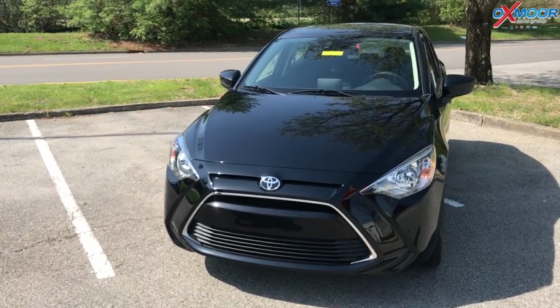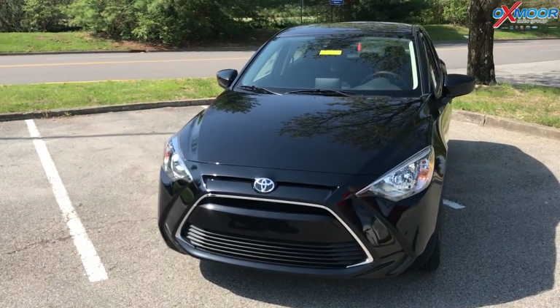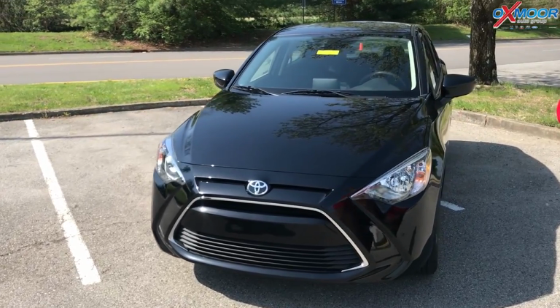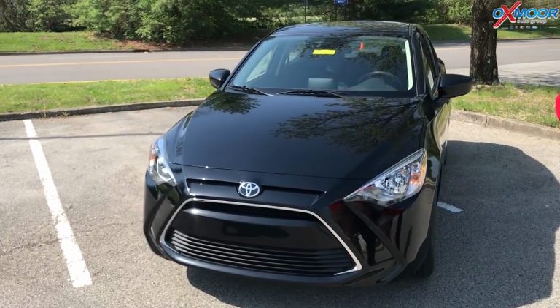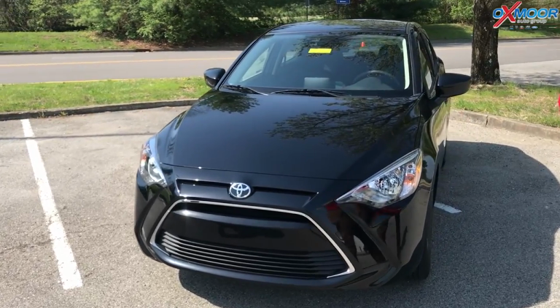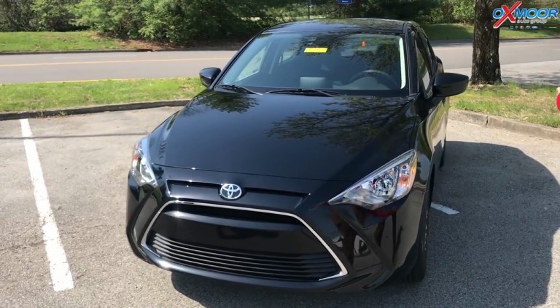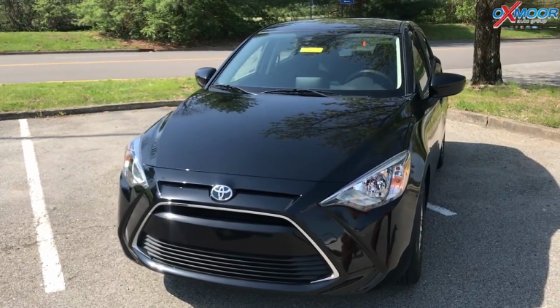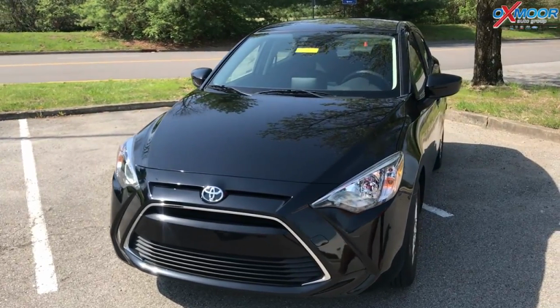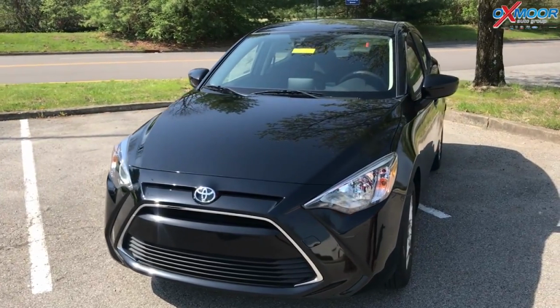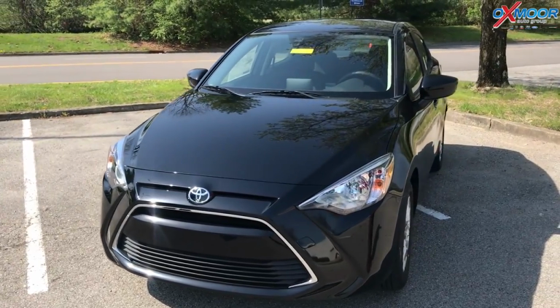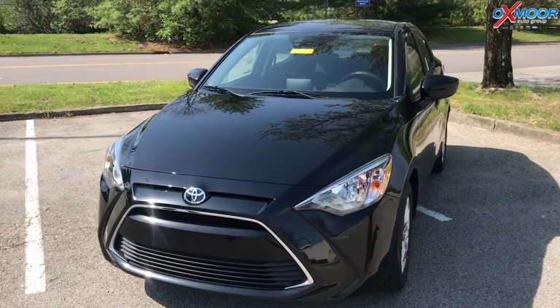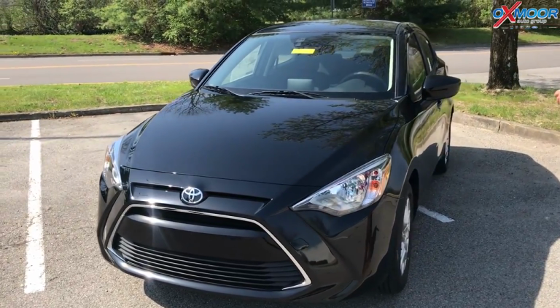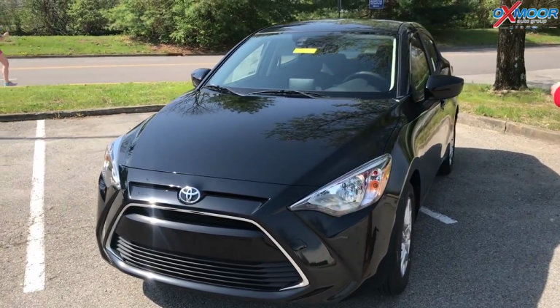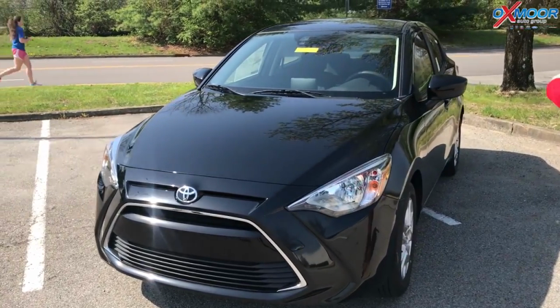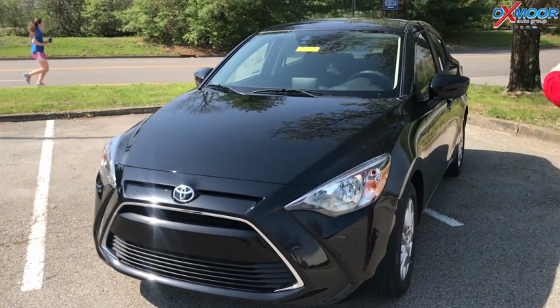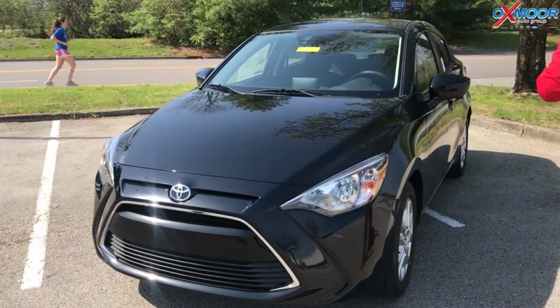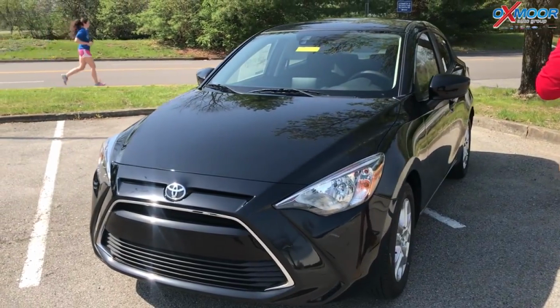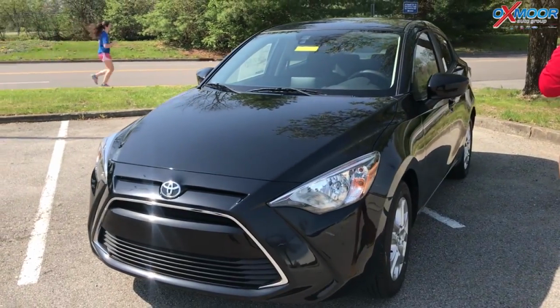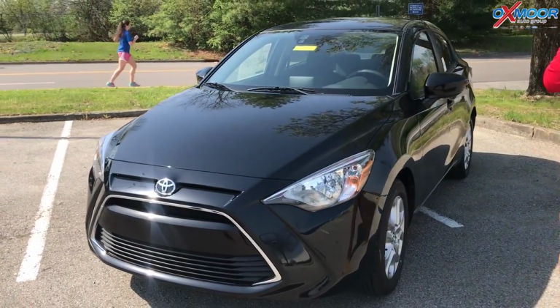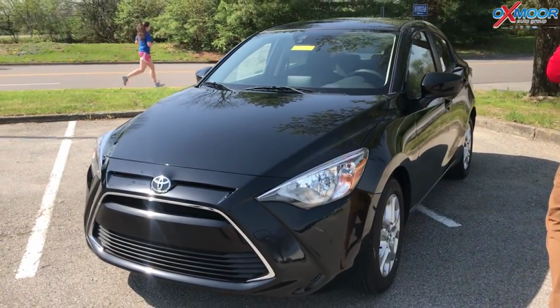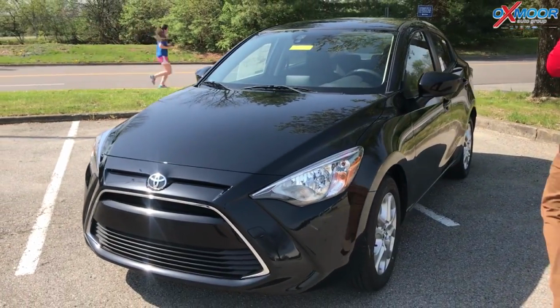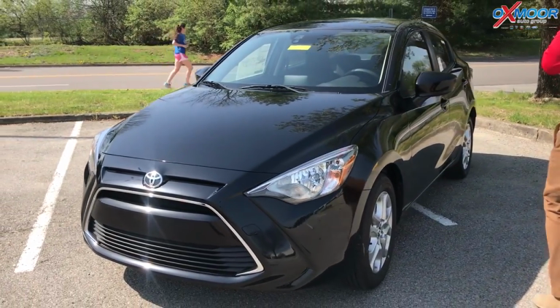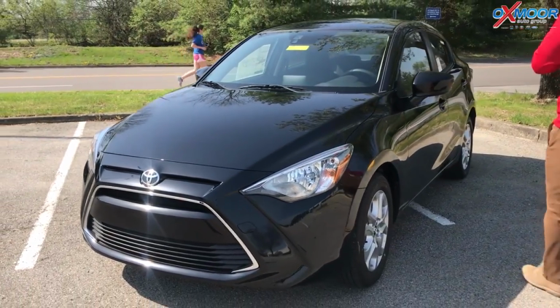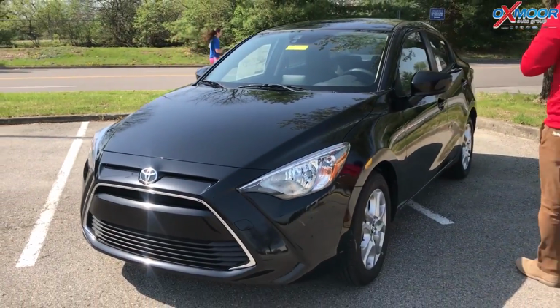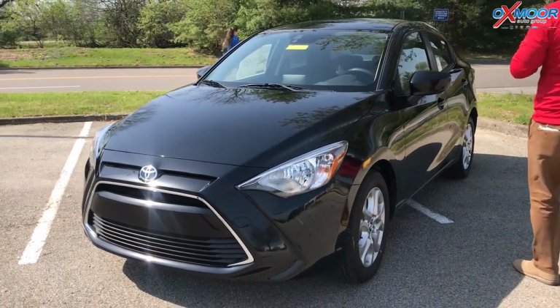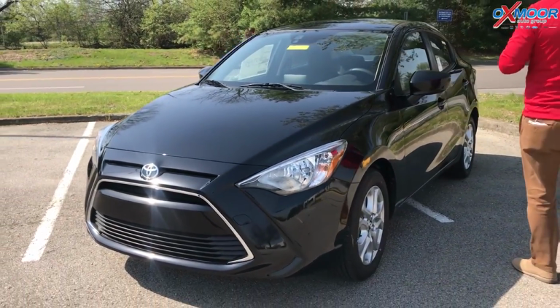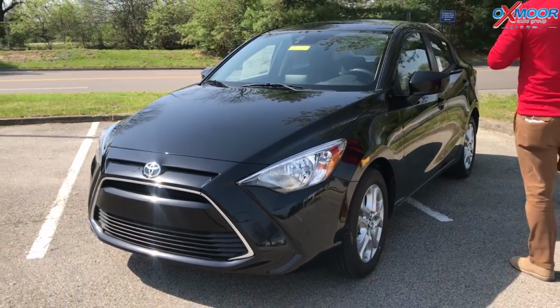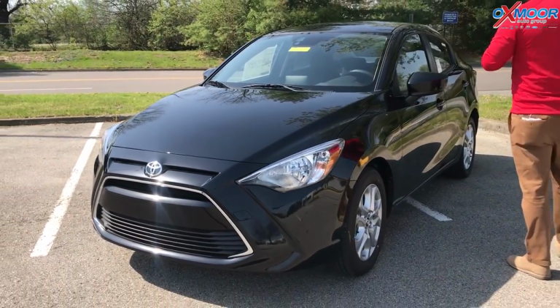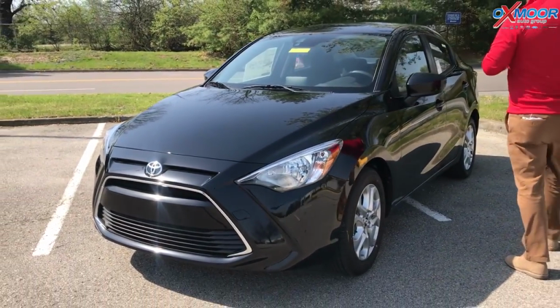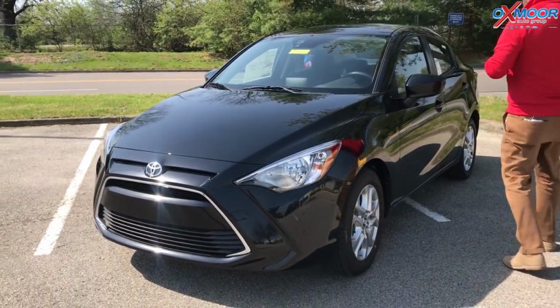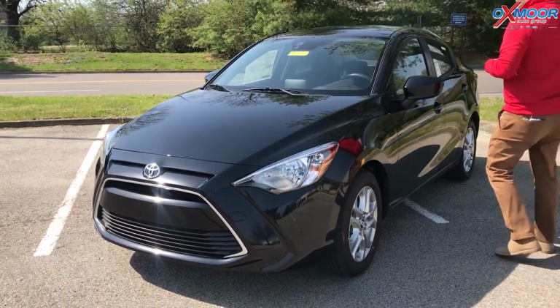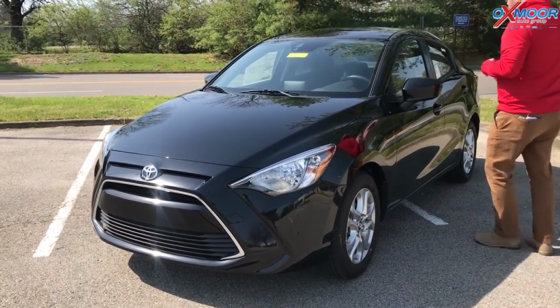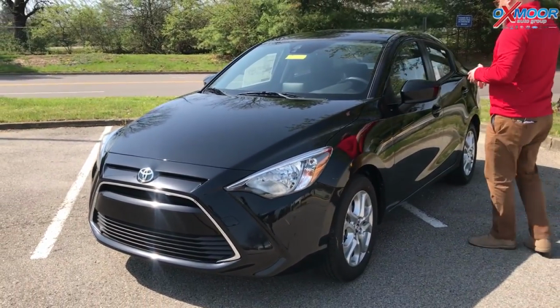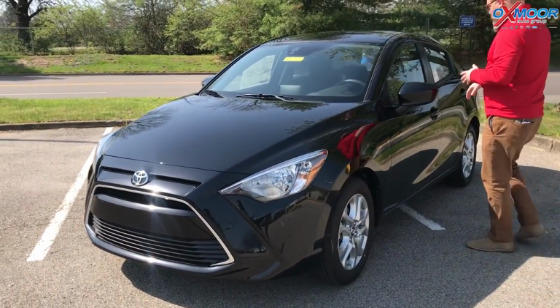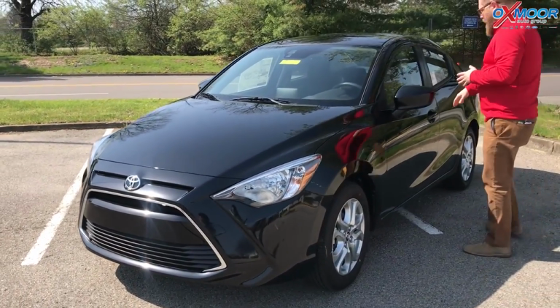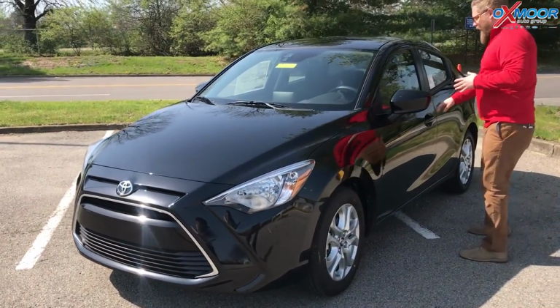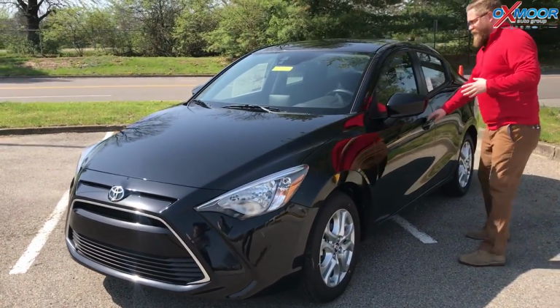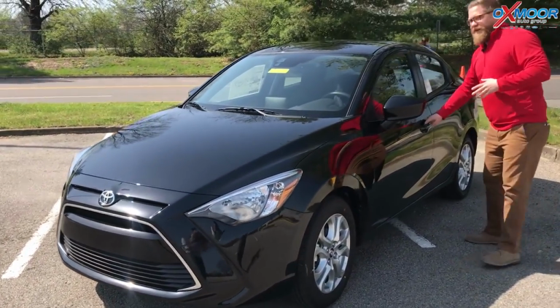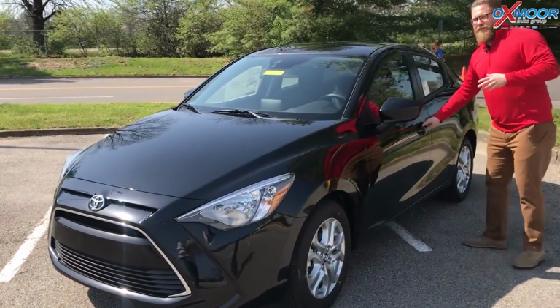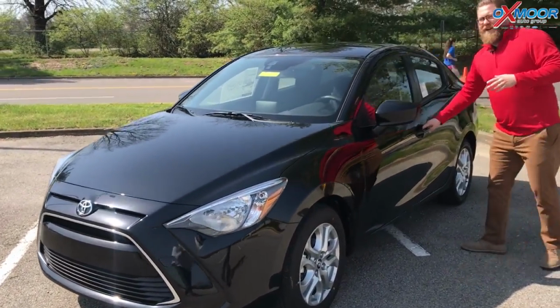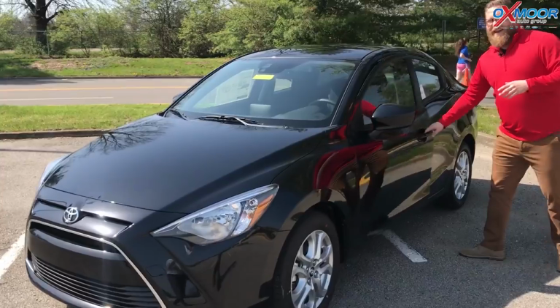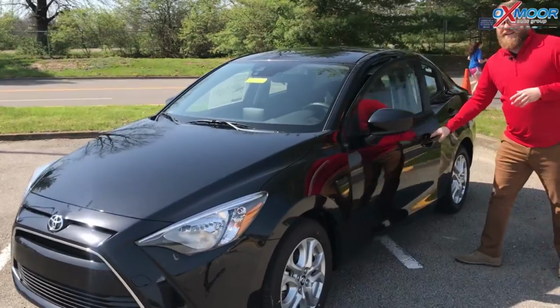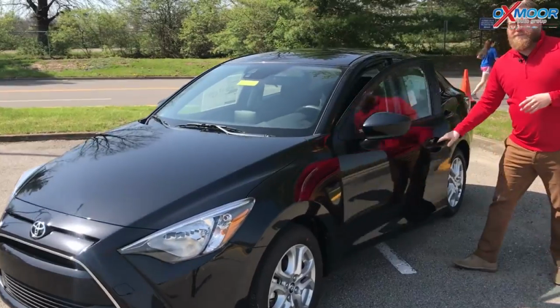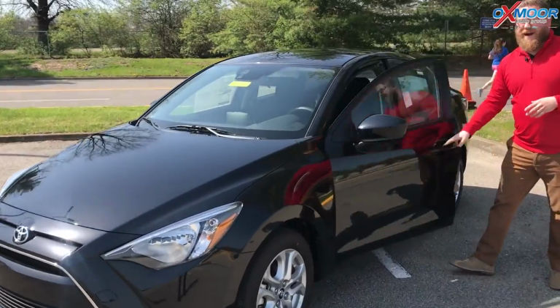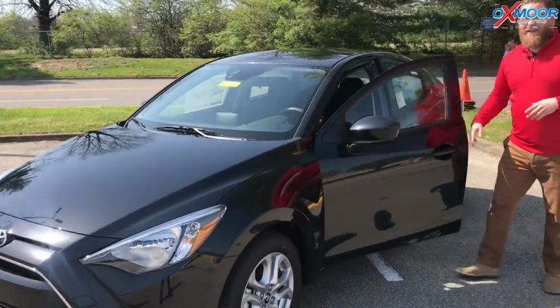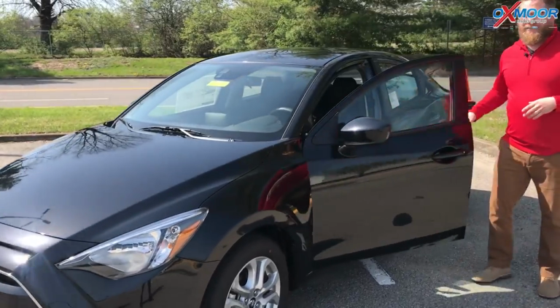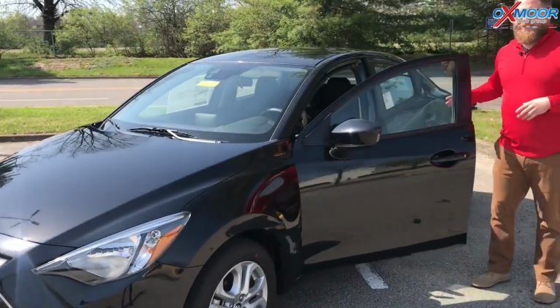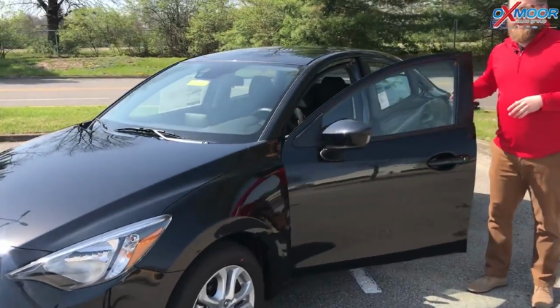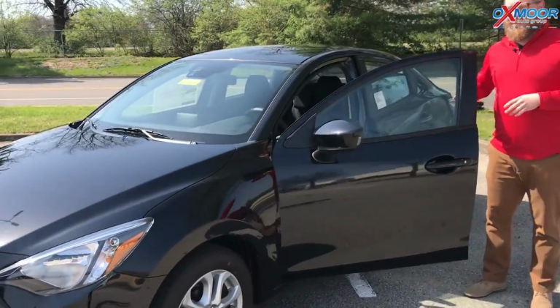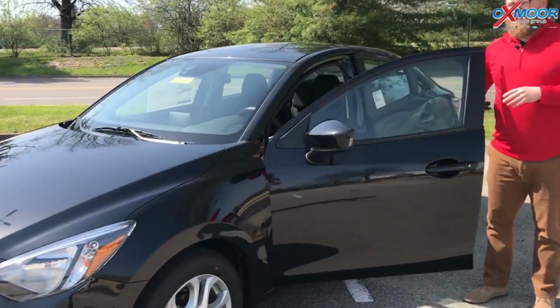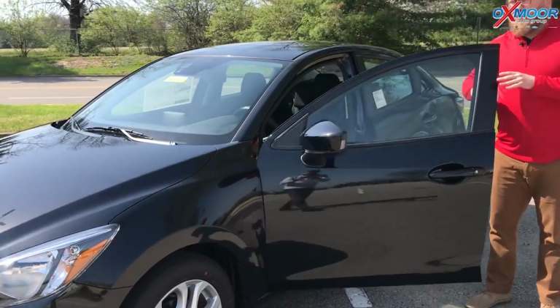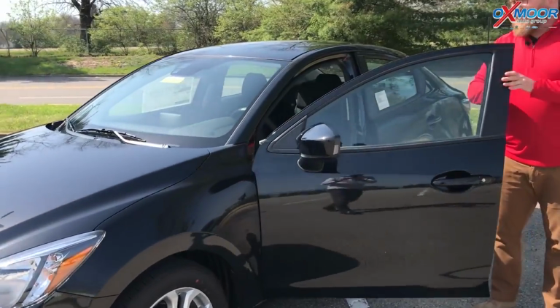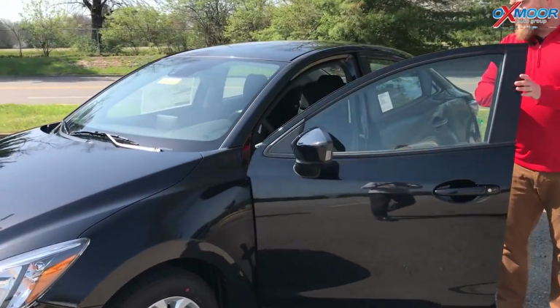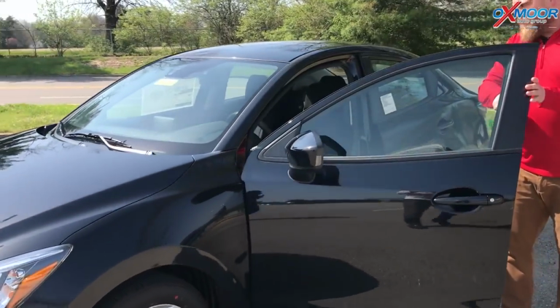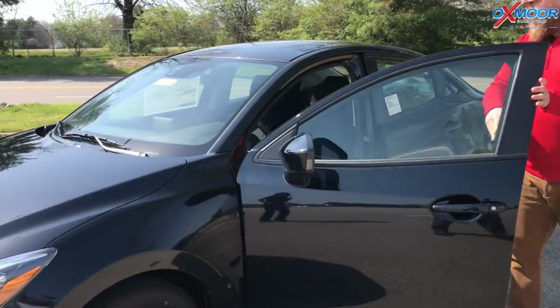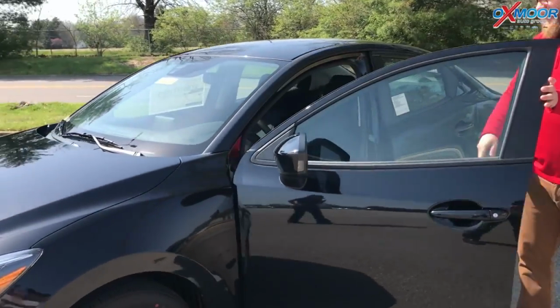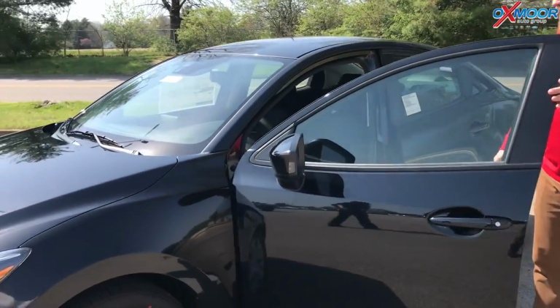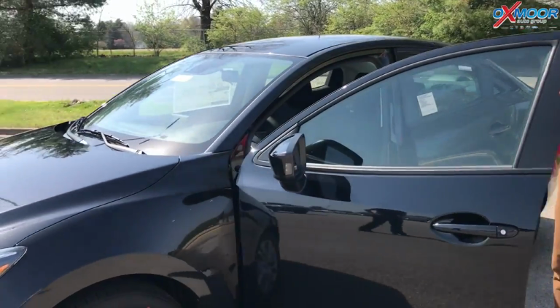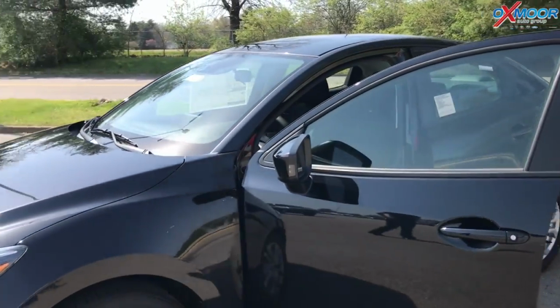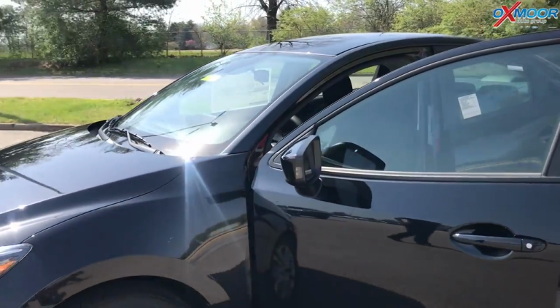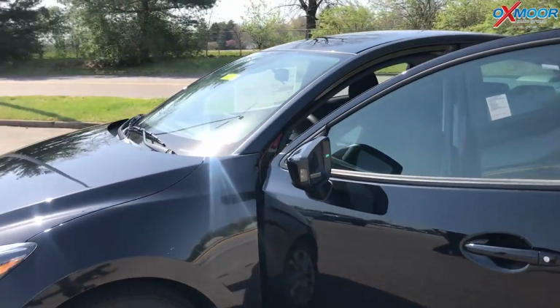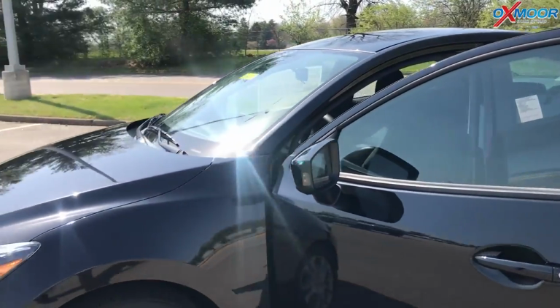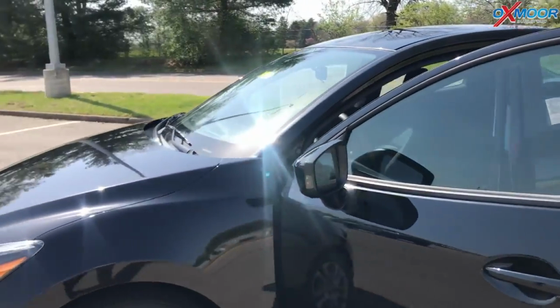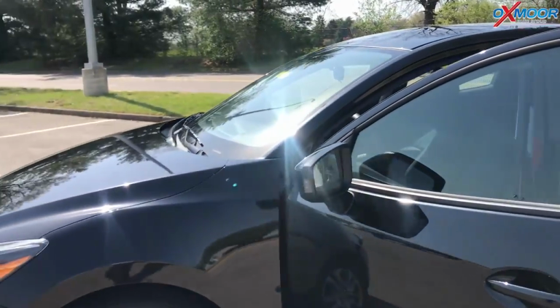The reason that you get the Yaris is it's very affordable and it's compact. You get great gas mileage — it's 32 in the city and 40 on the highway.